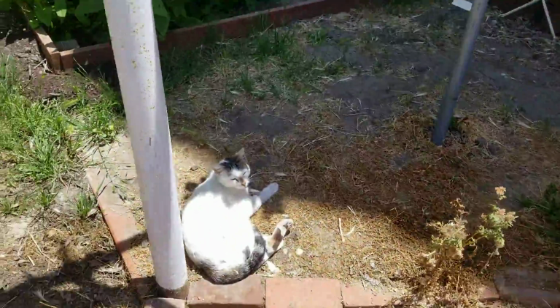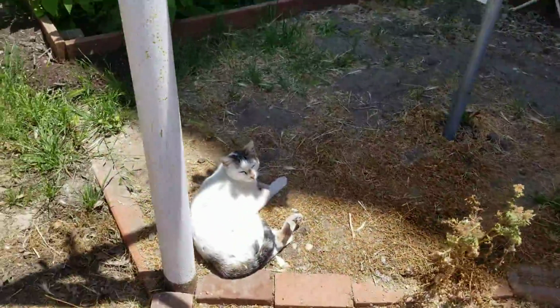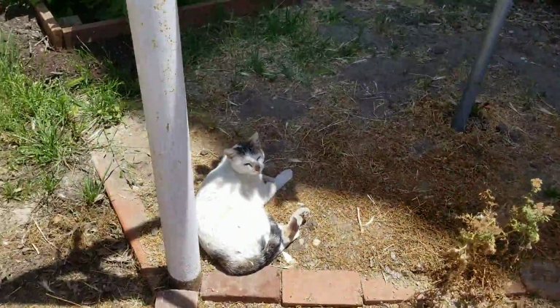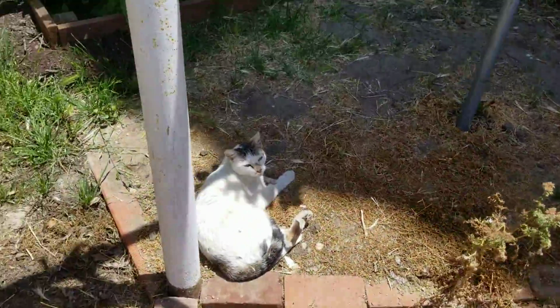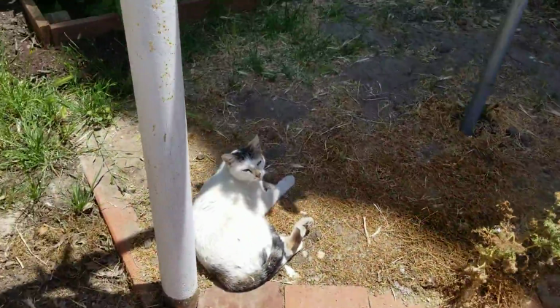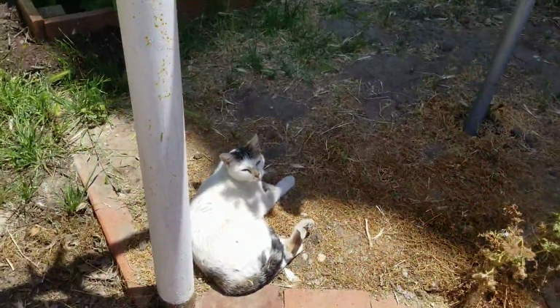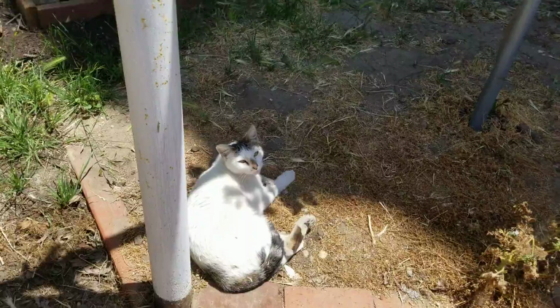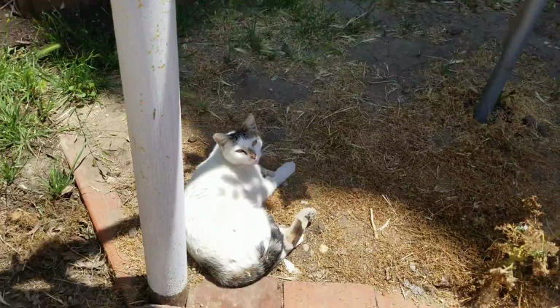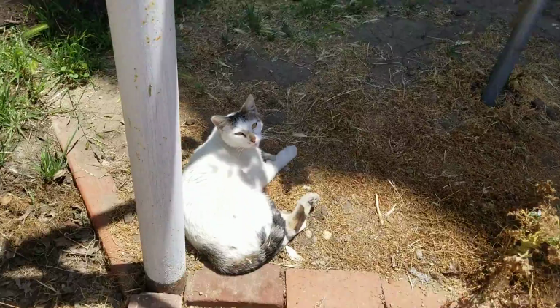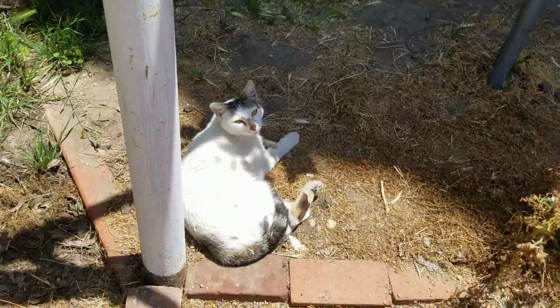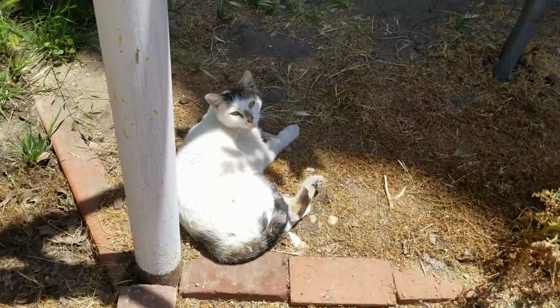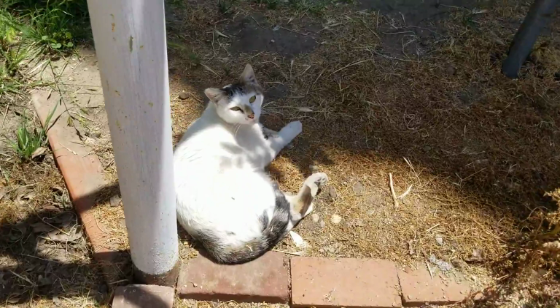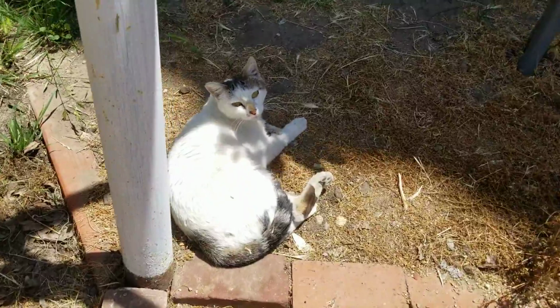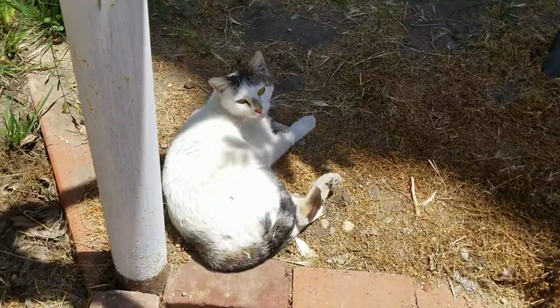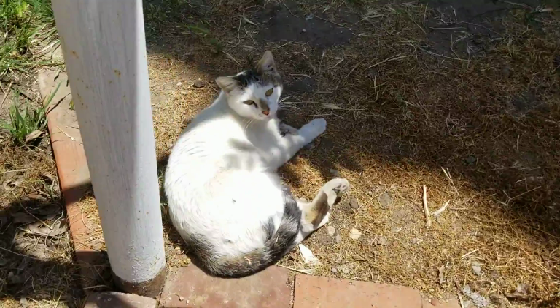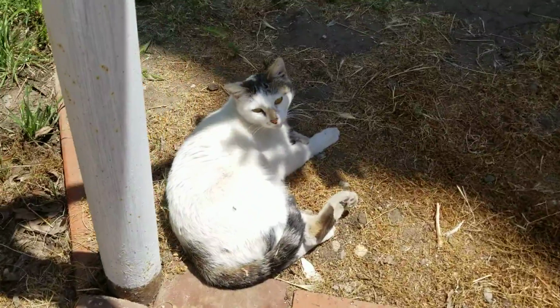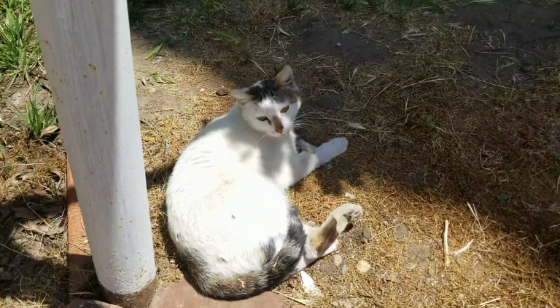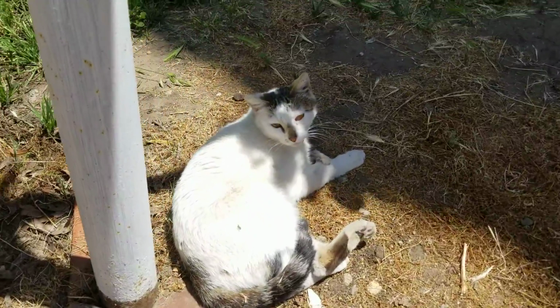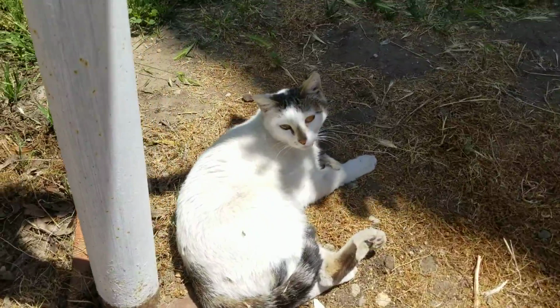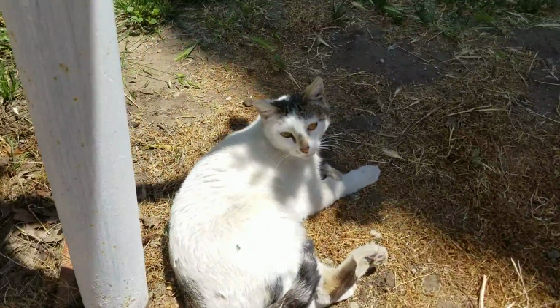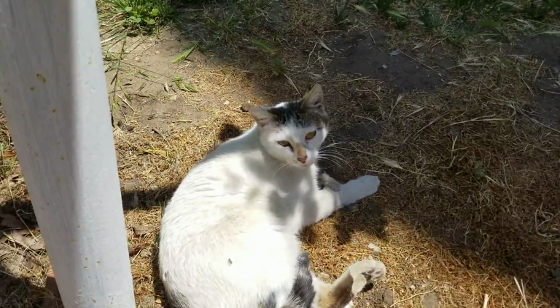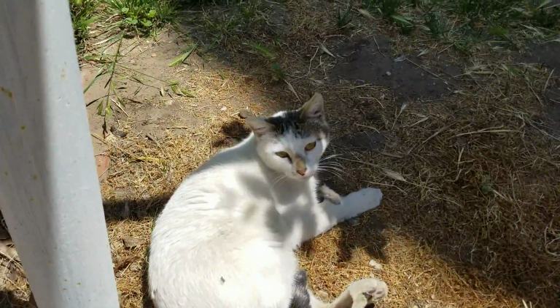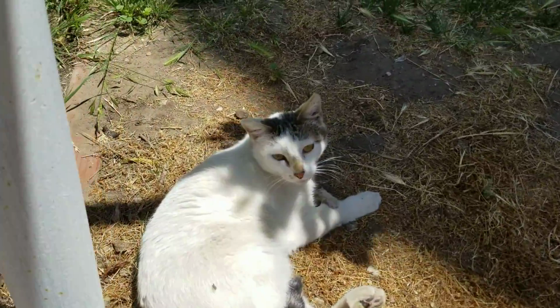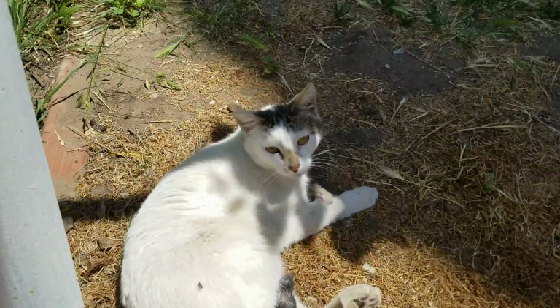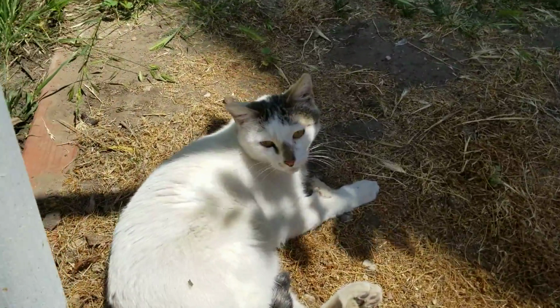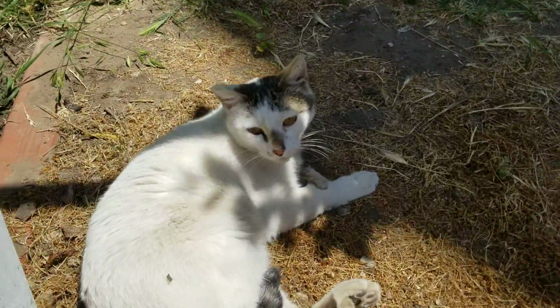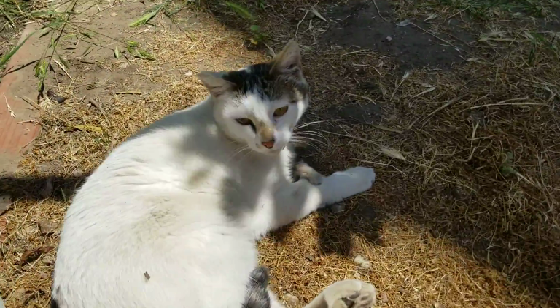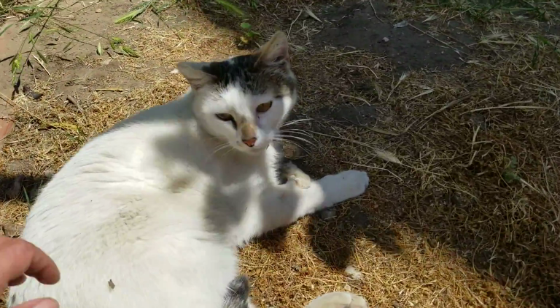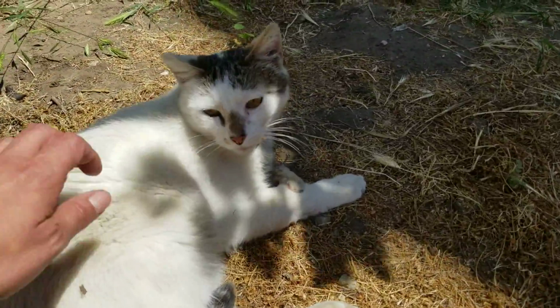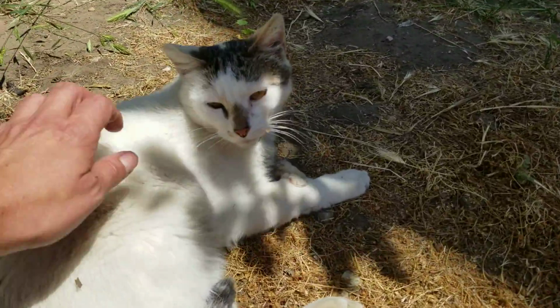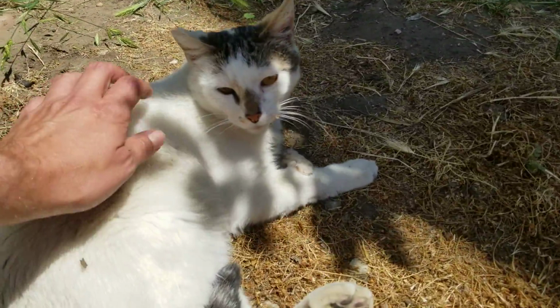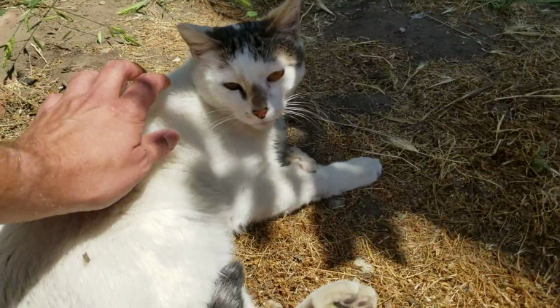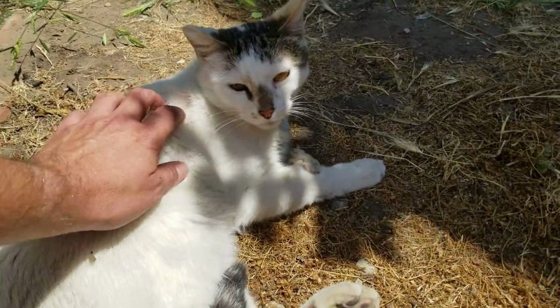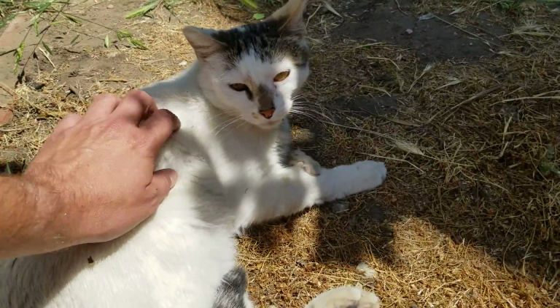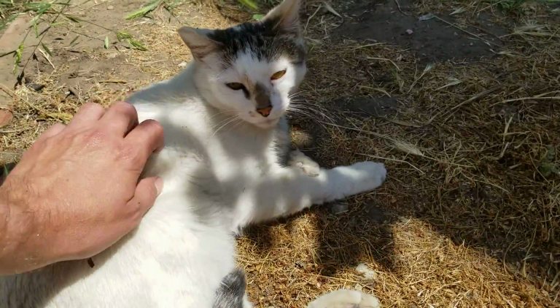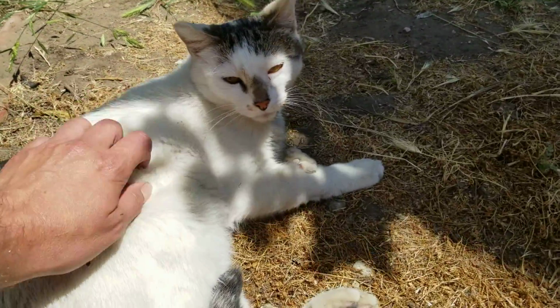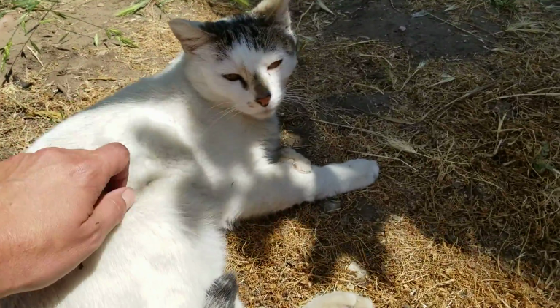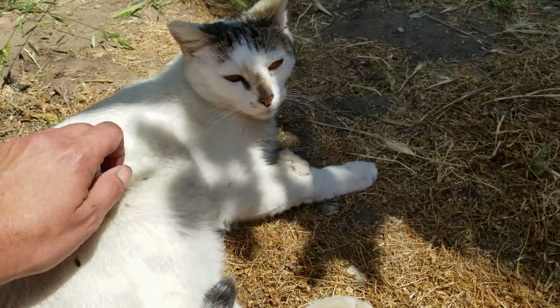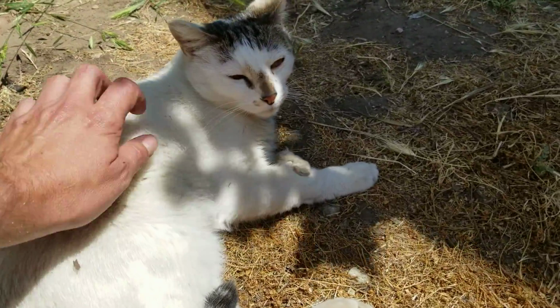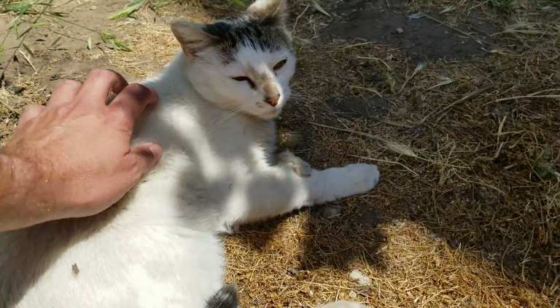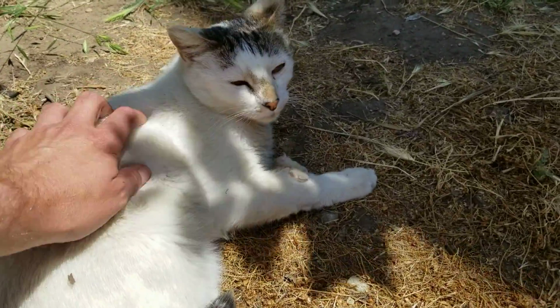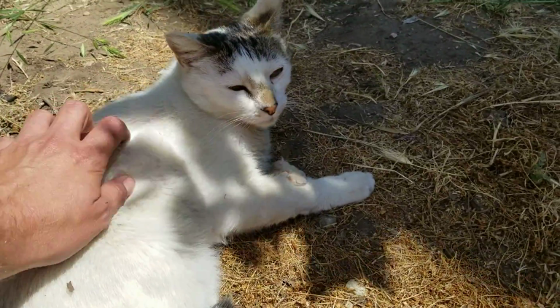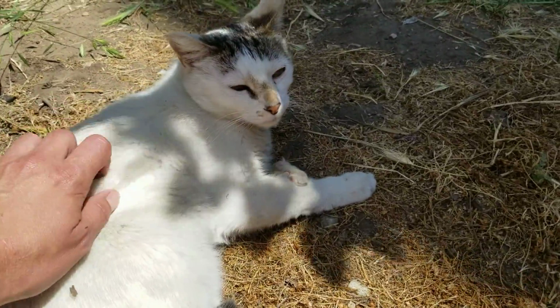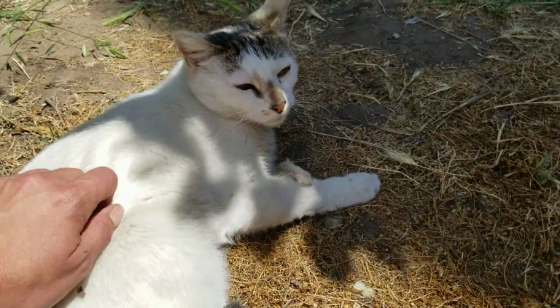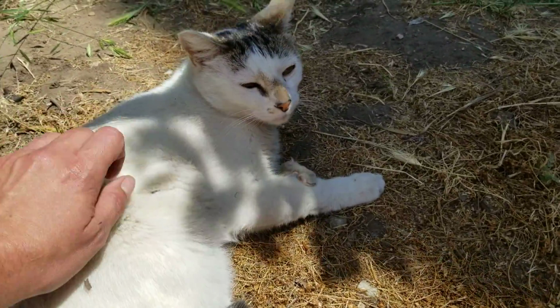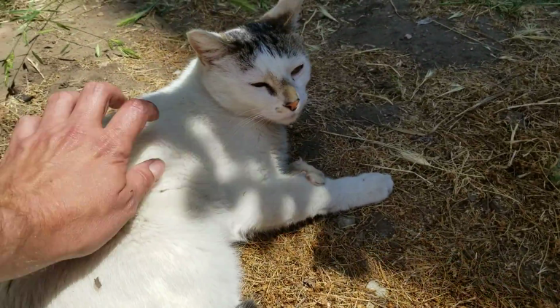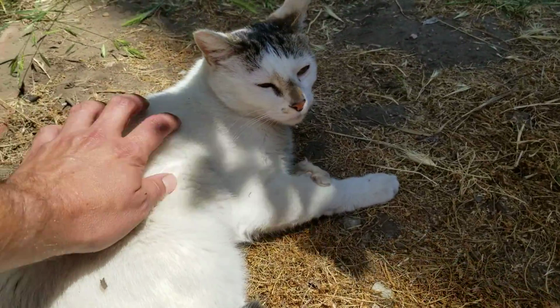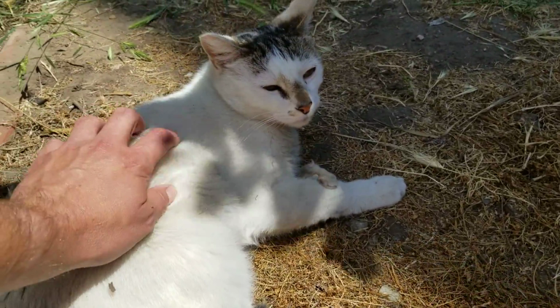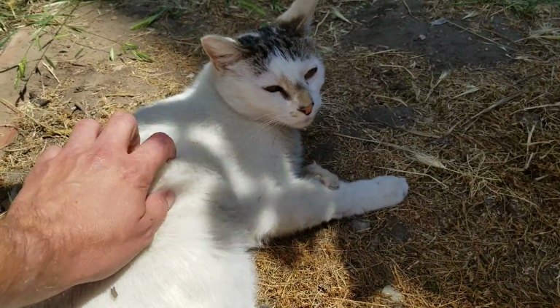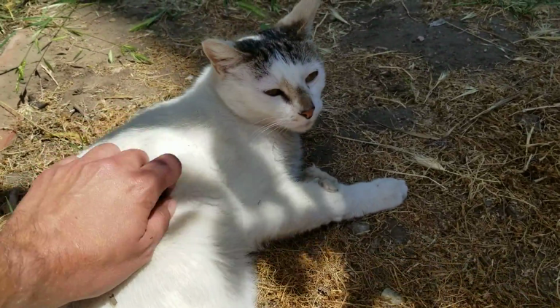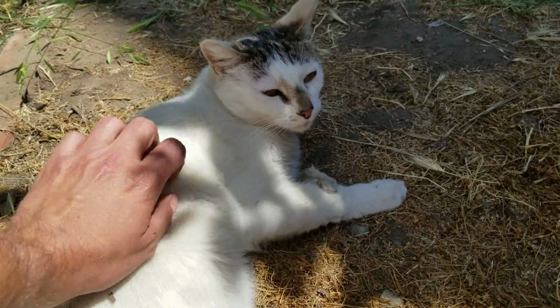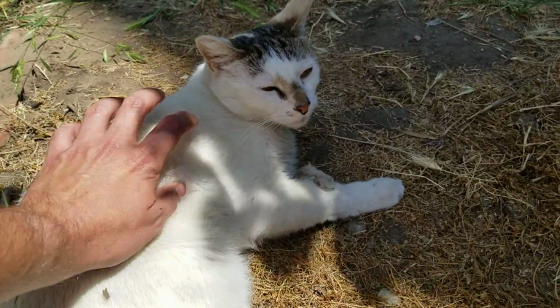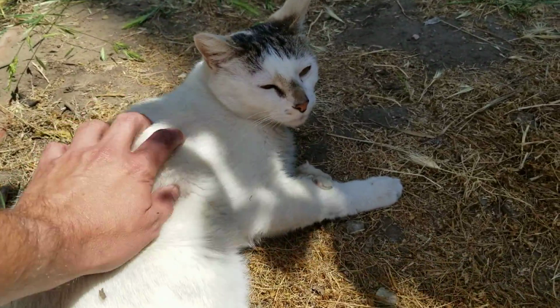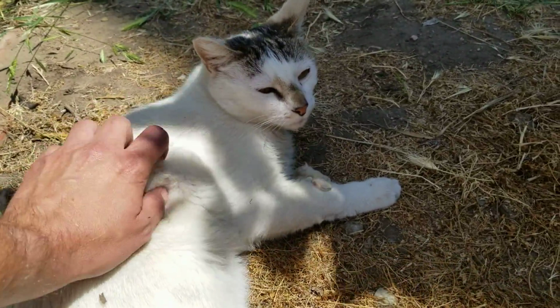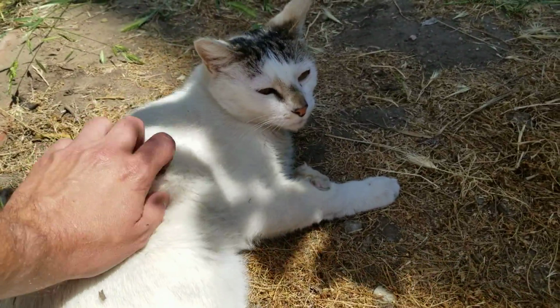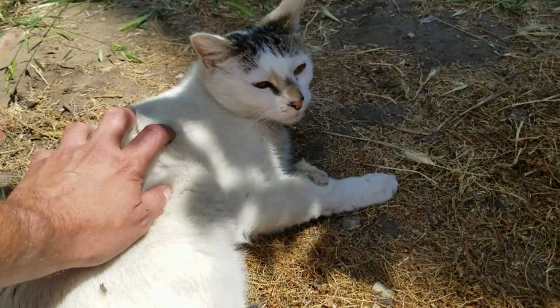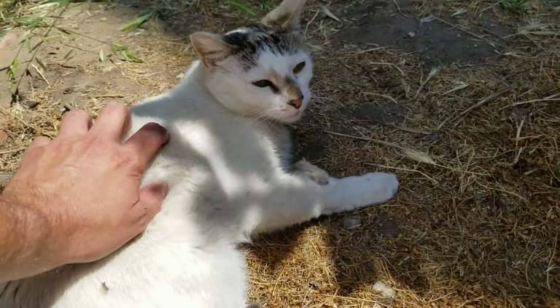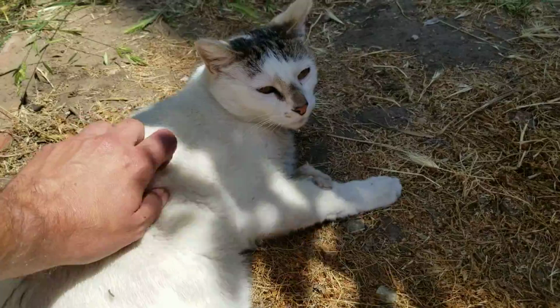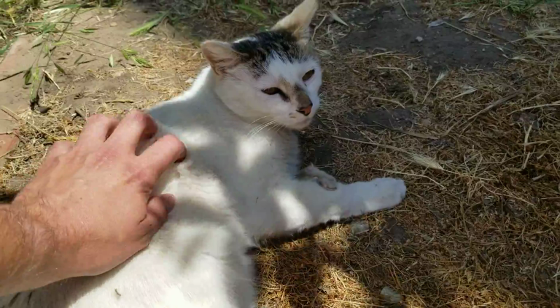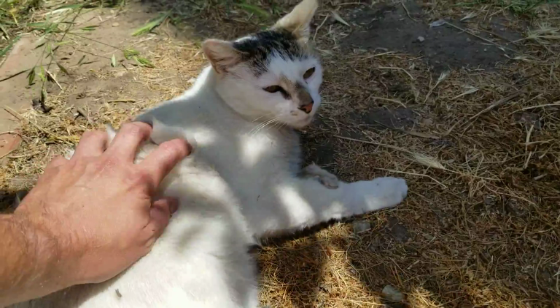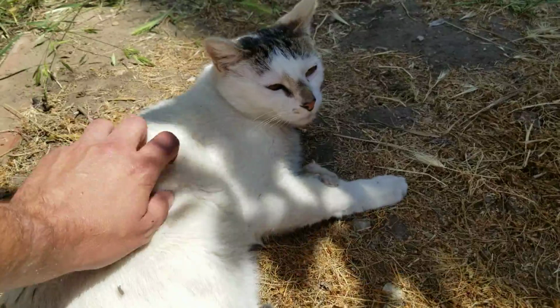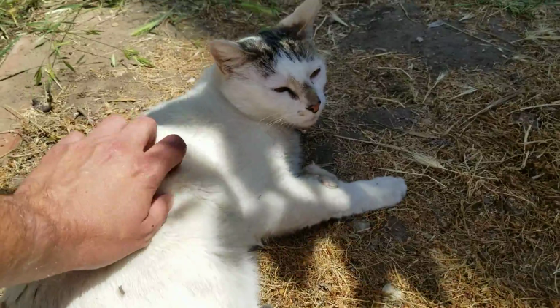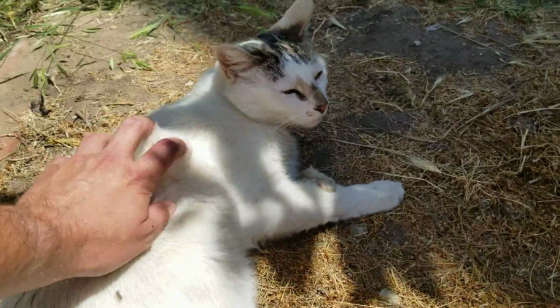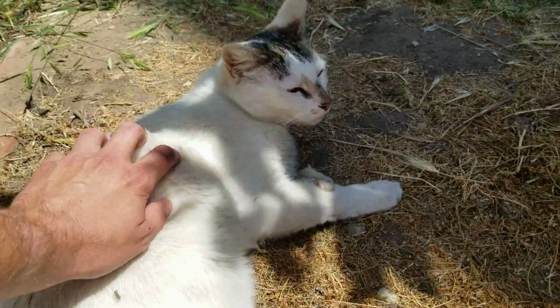There's Whitey. How you doing, Whitey? How's your paw? Good. You good boy.